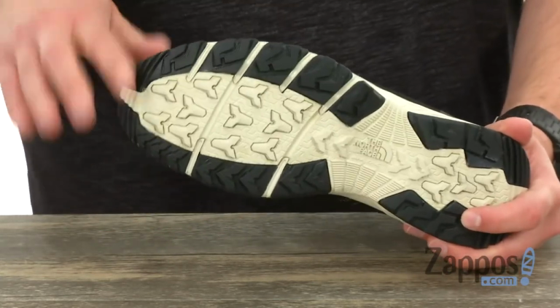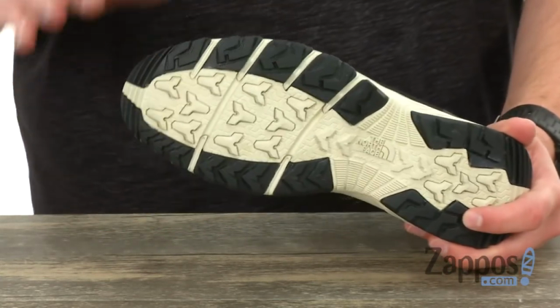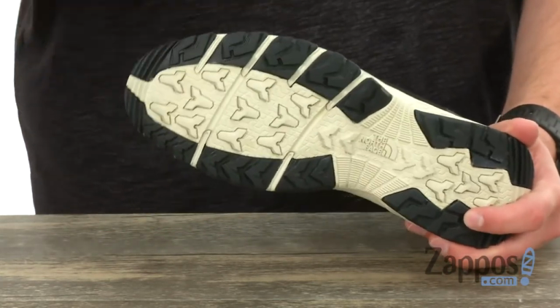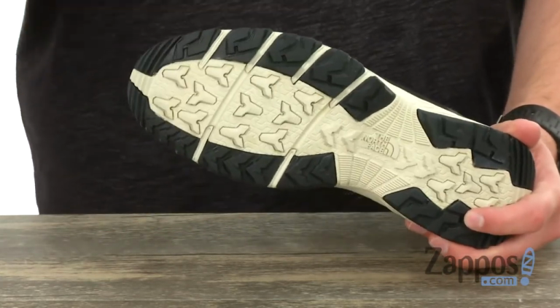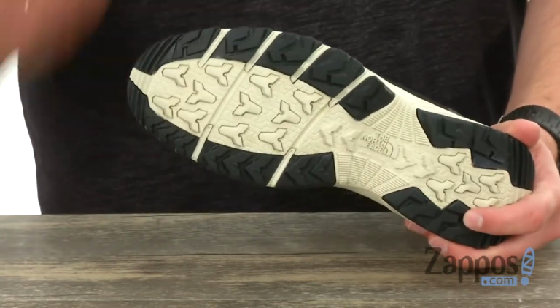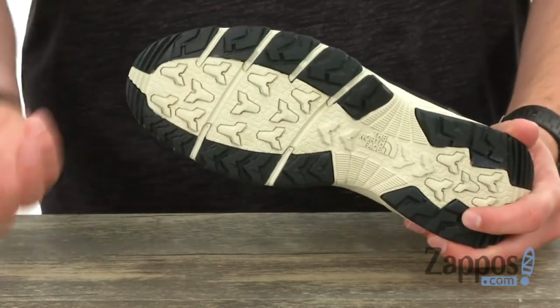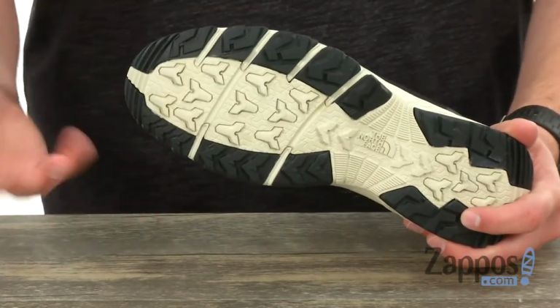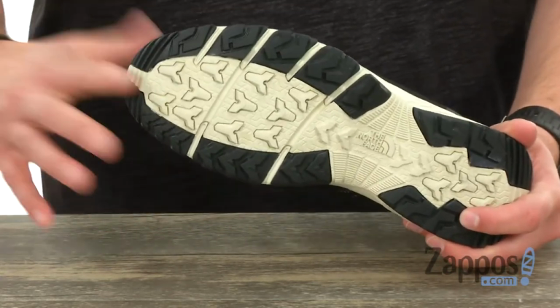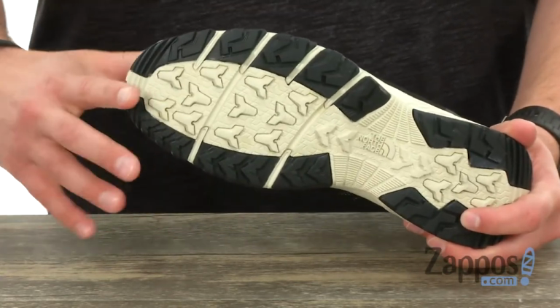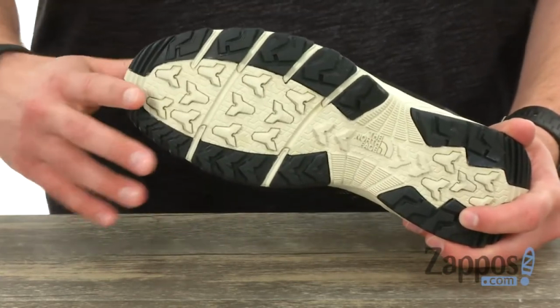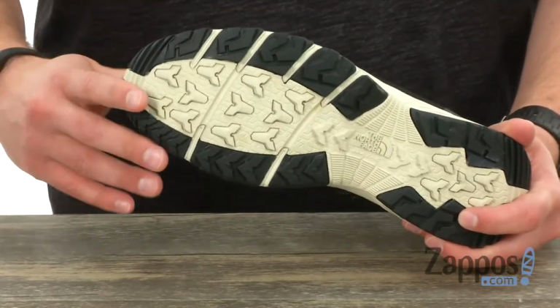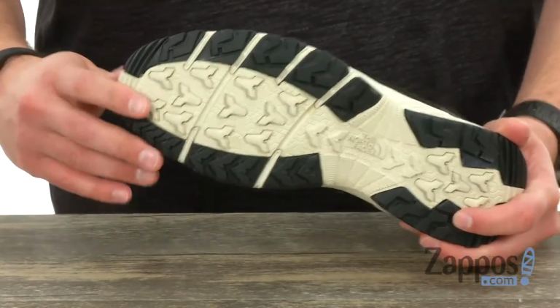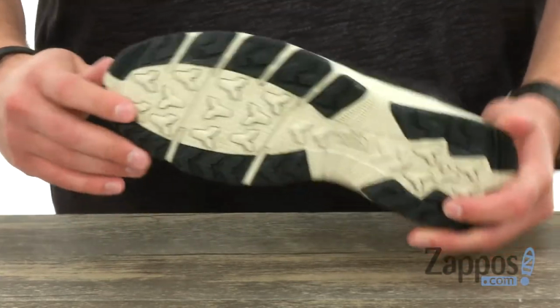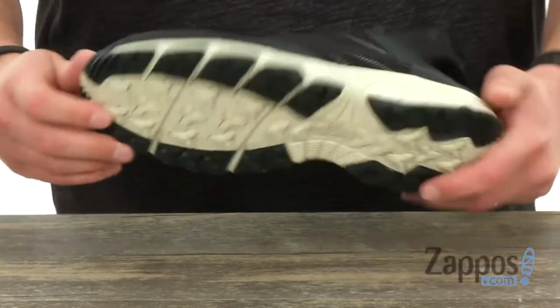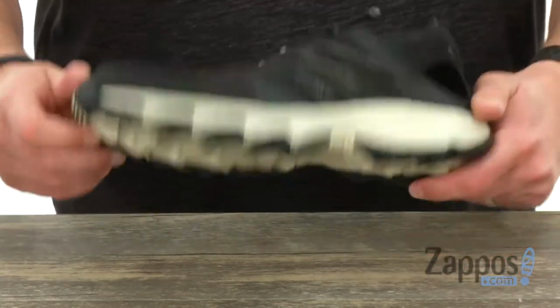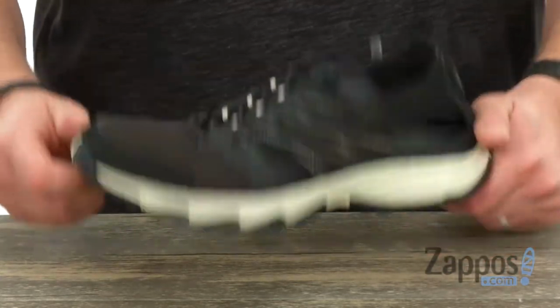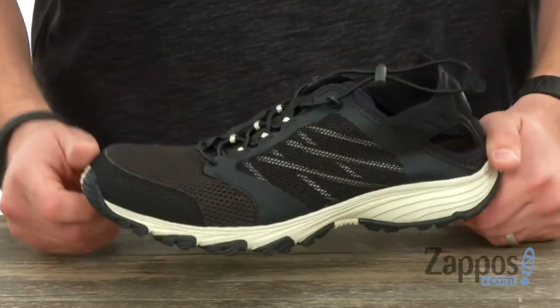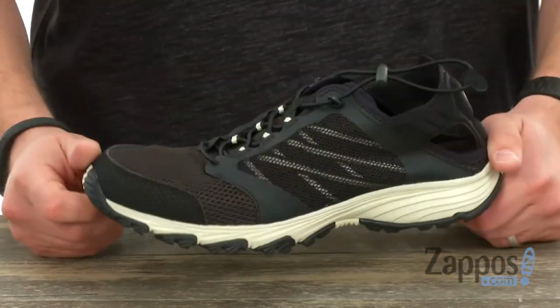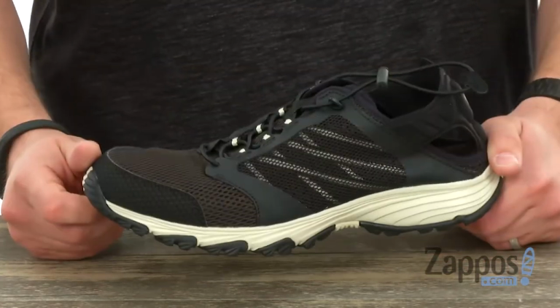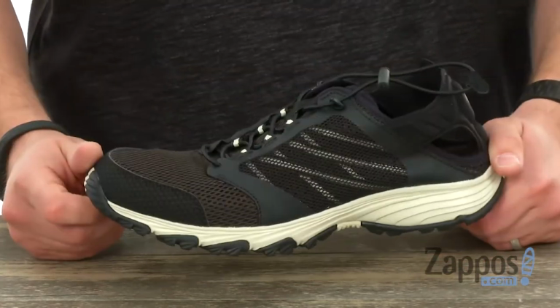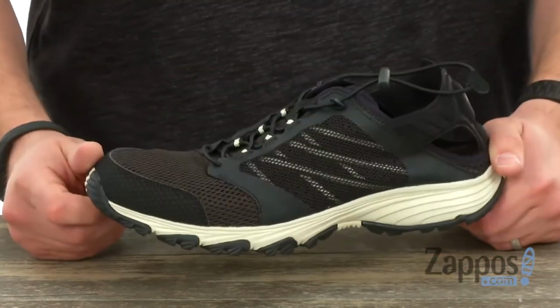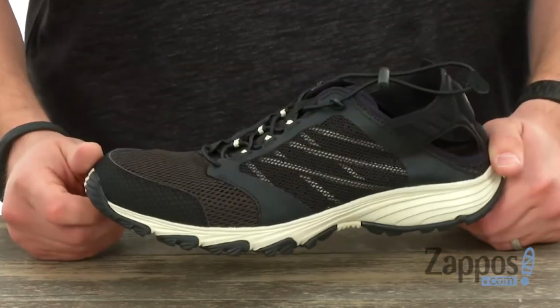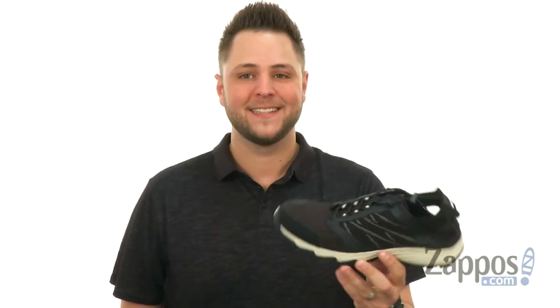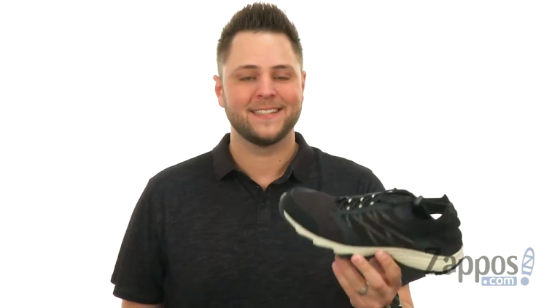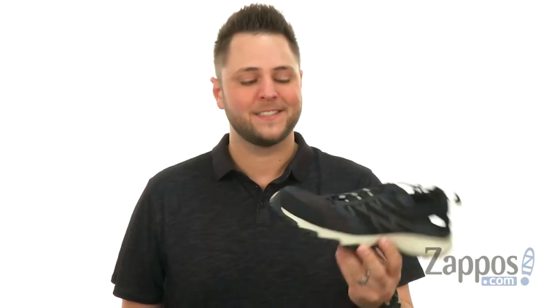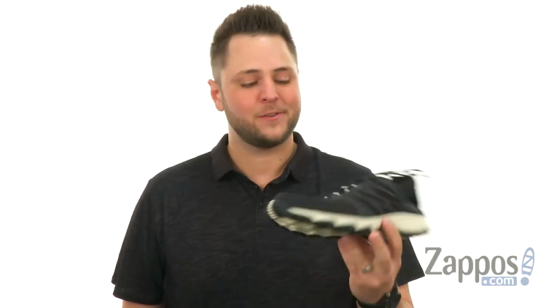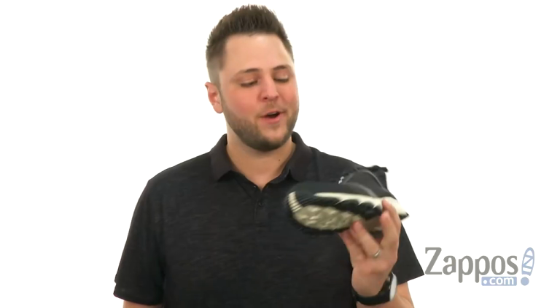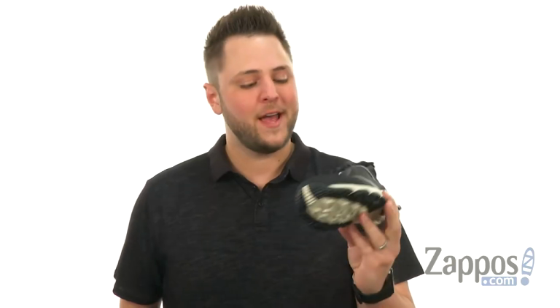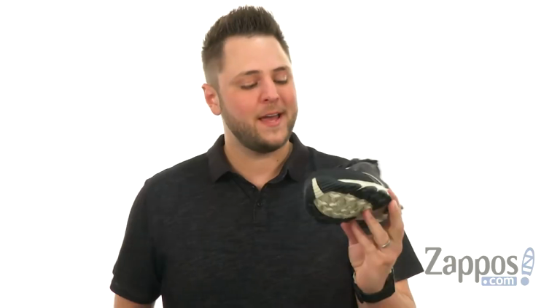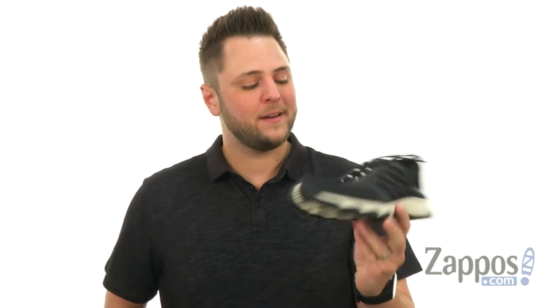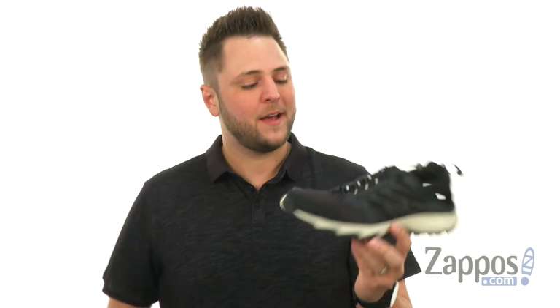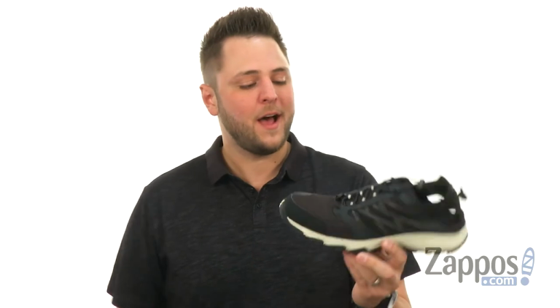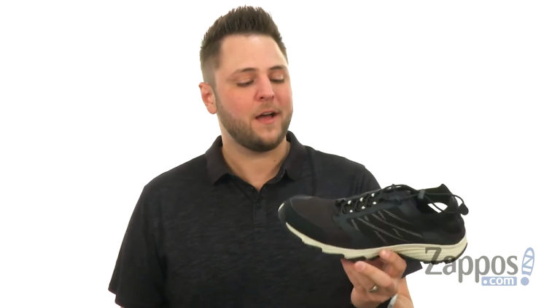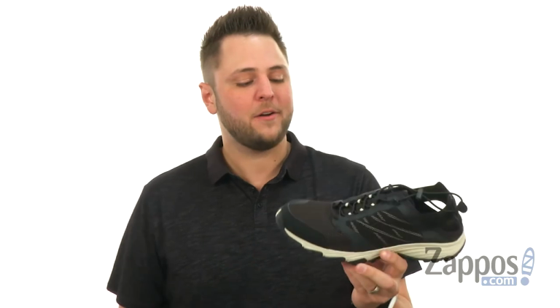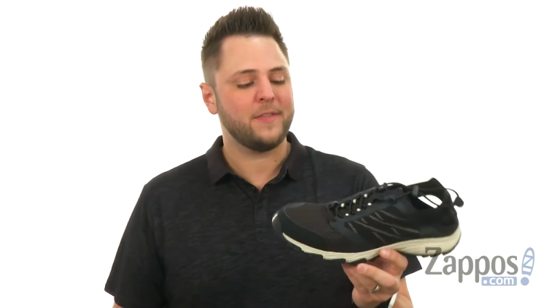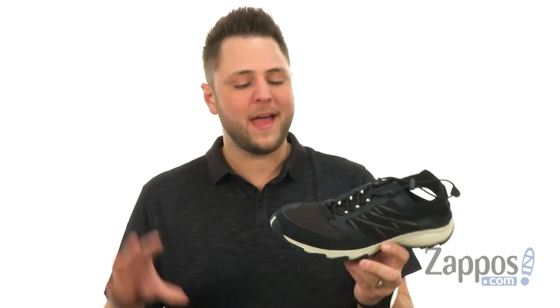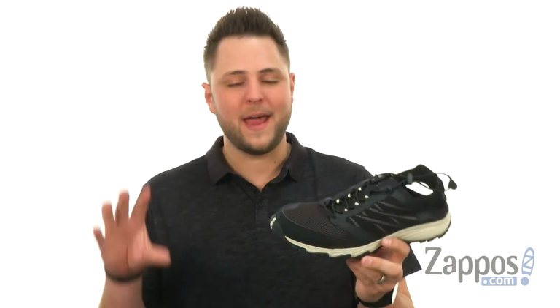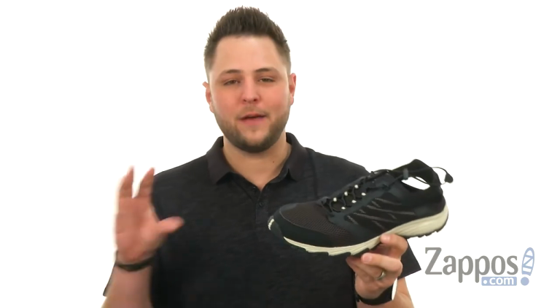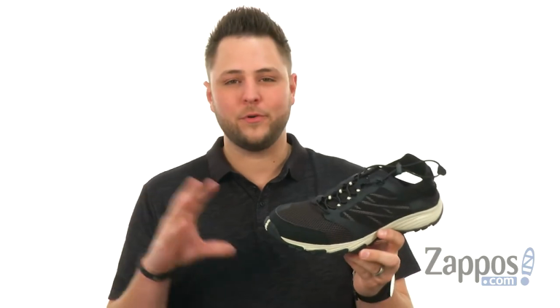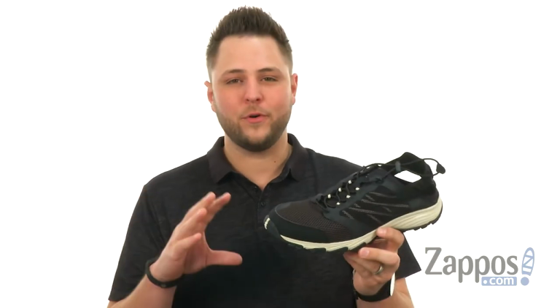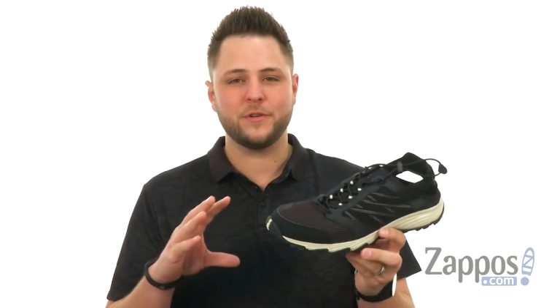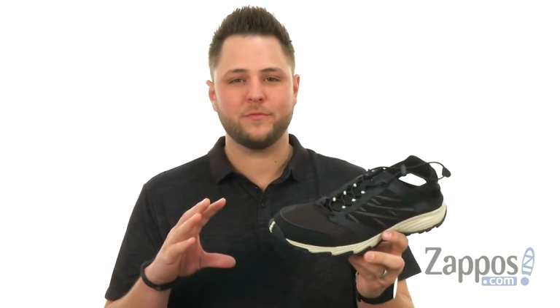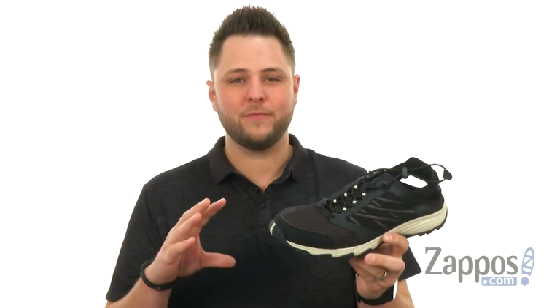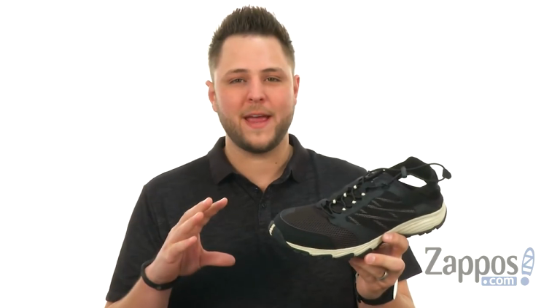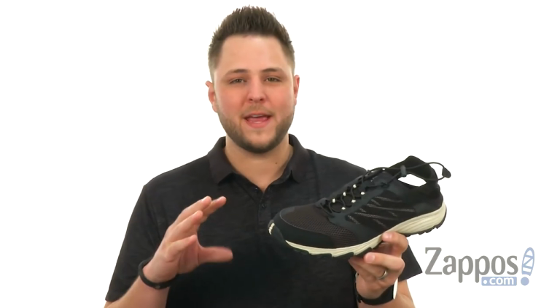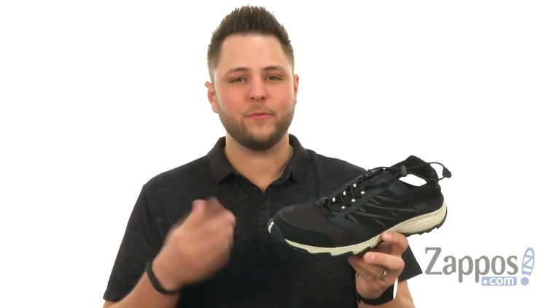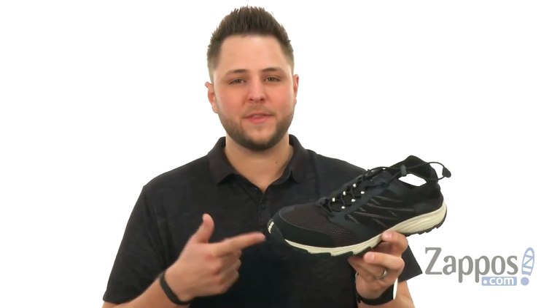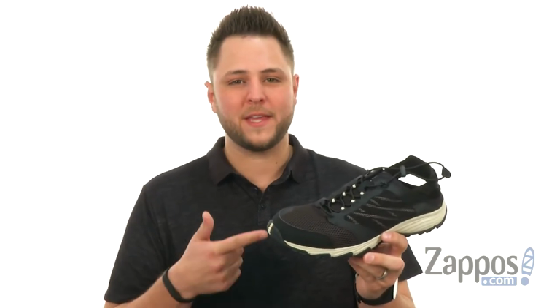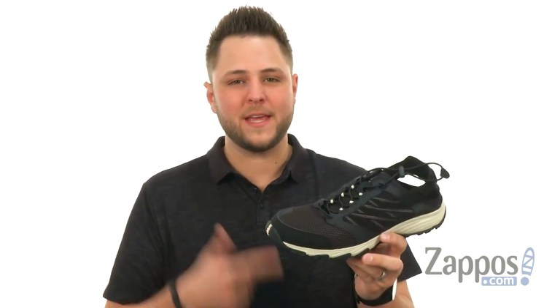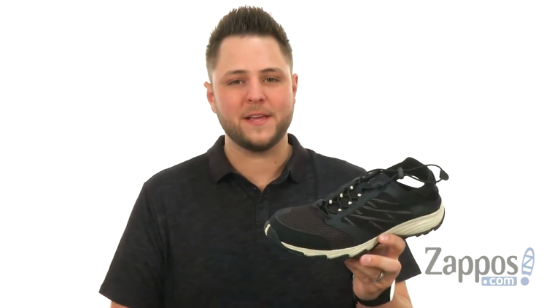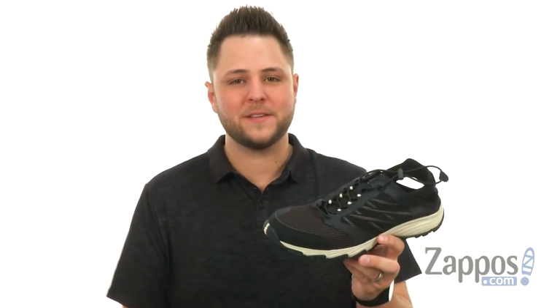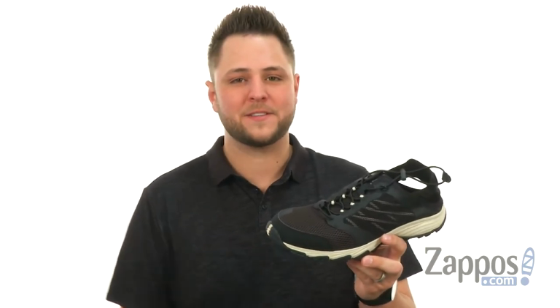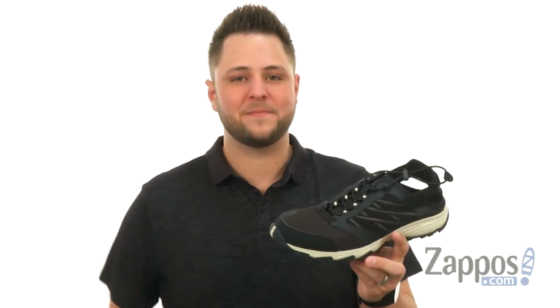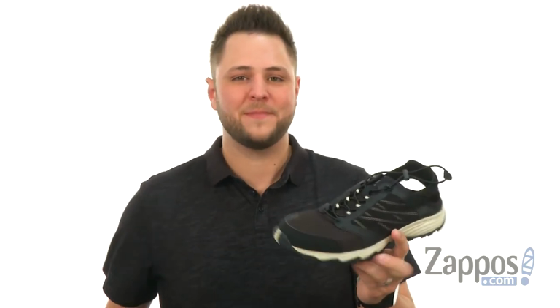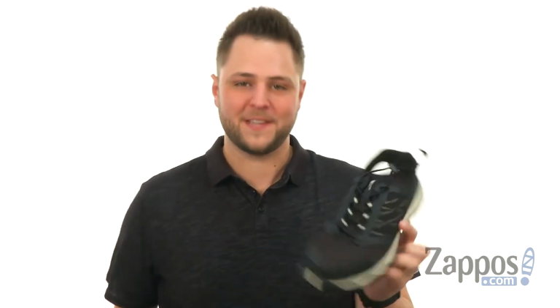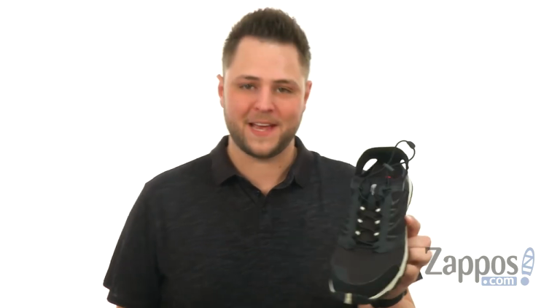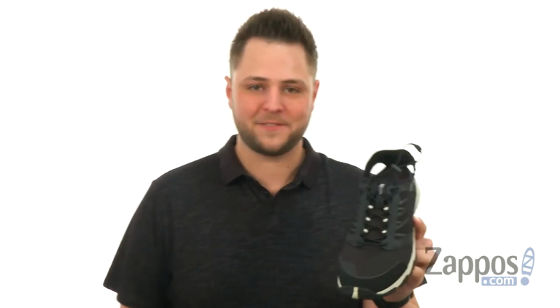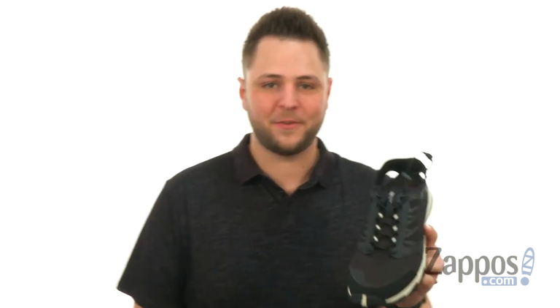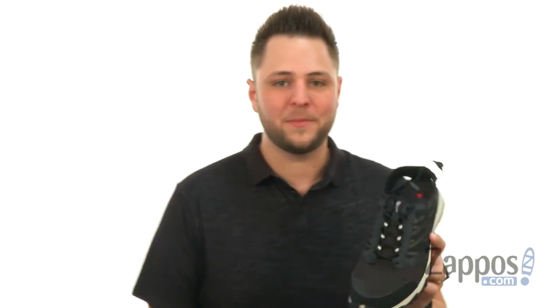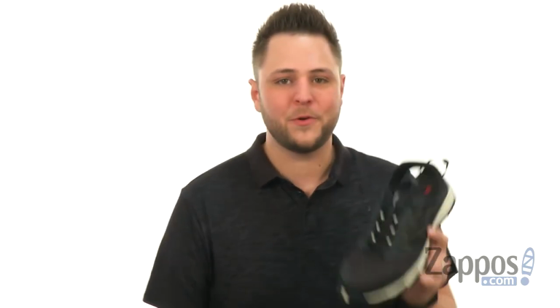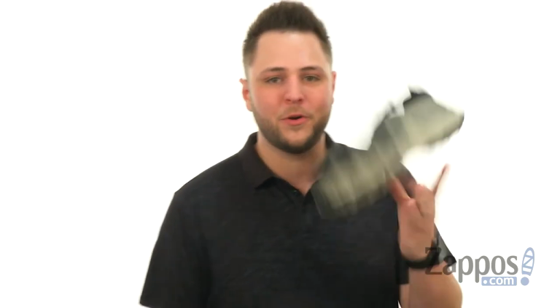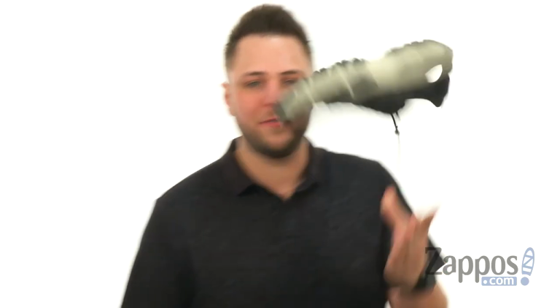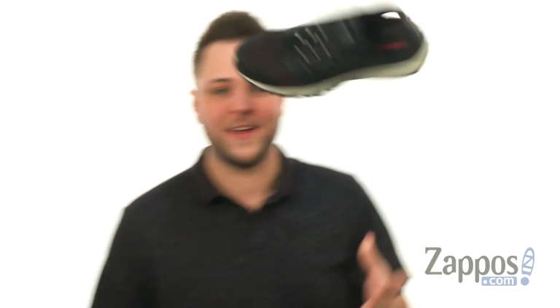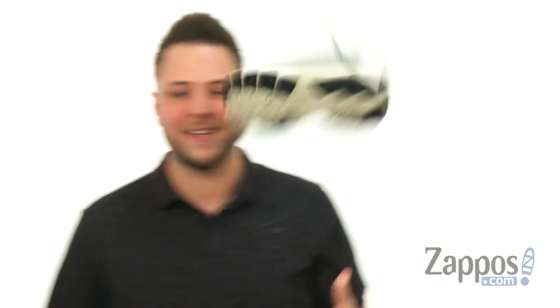And then you got that really sturdy outsole with tread on it — you can handle wet or dry surfaces. Let's go ahead and conquer that outdoor terrain with ease. These guys are from the North Face.